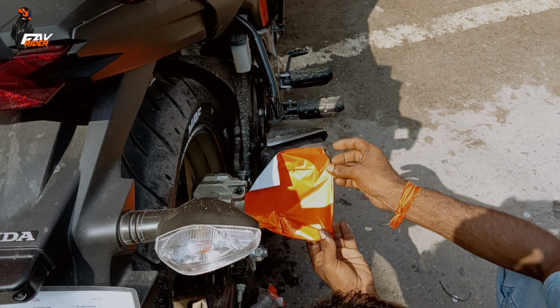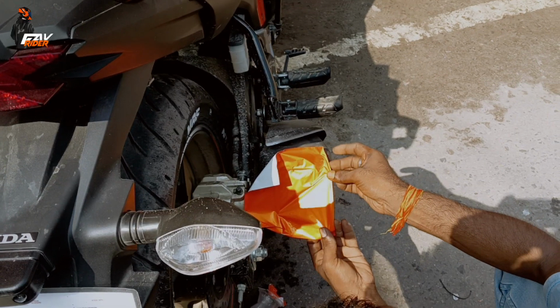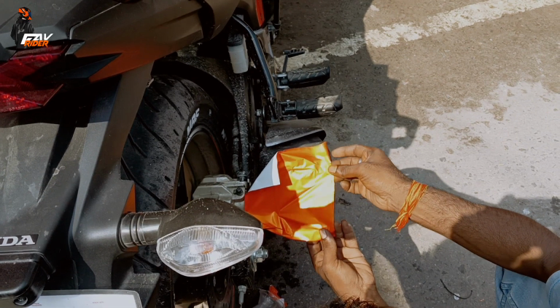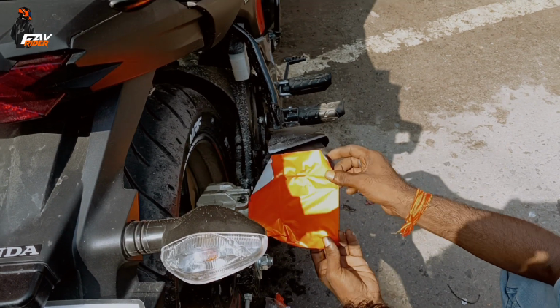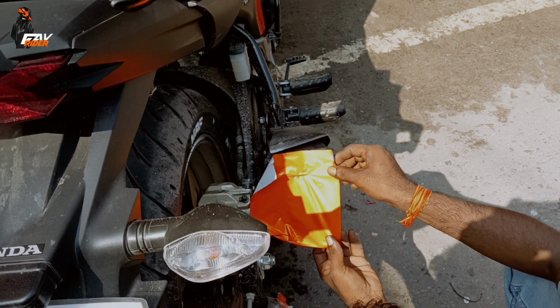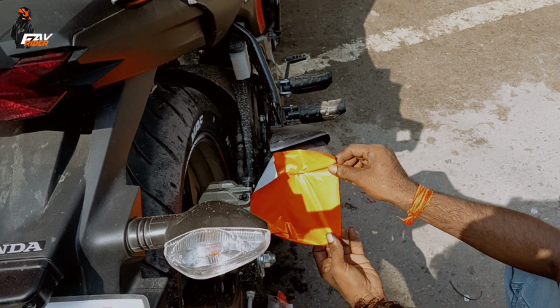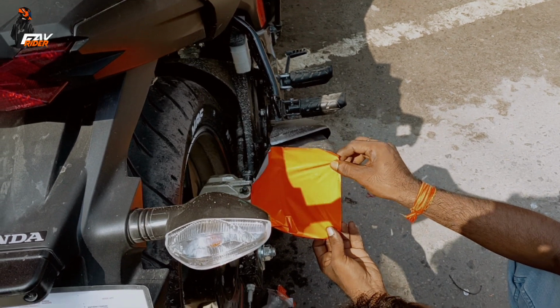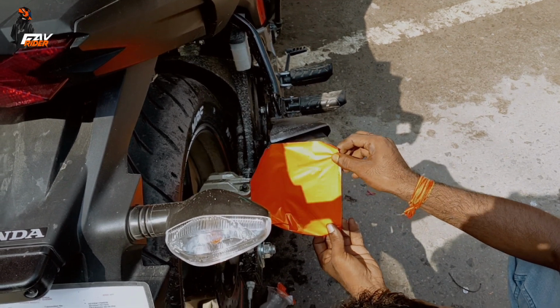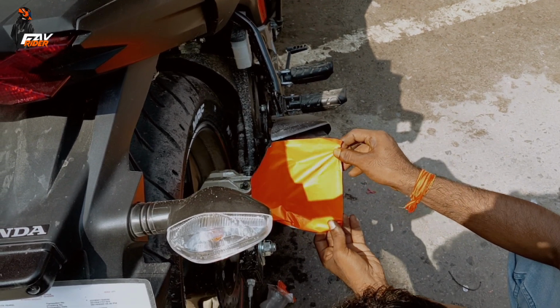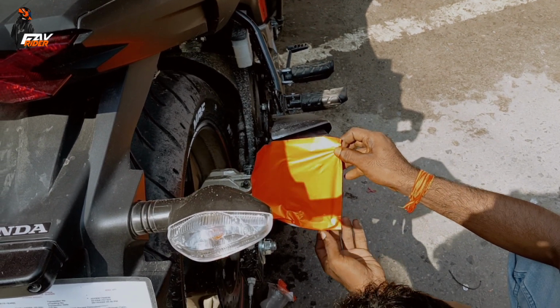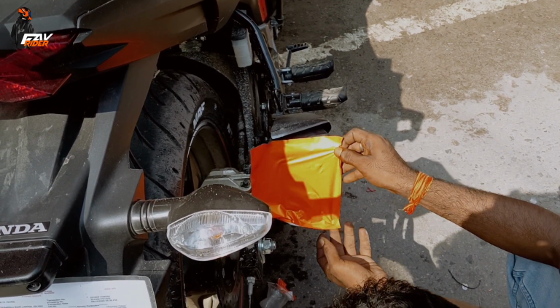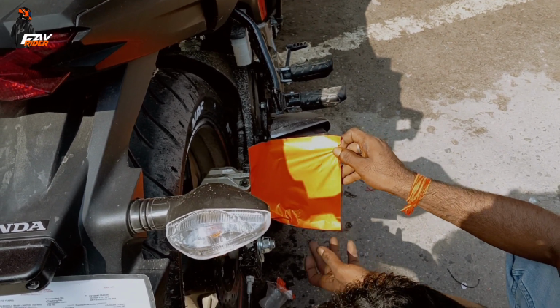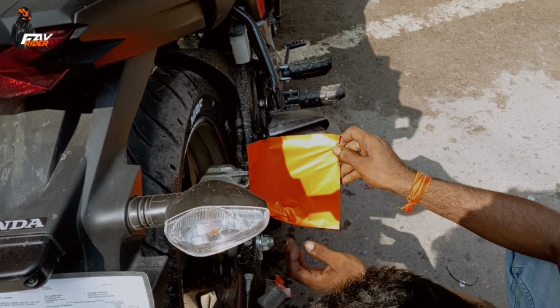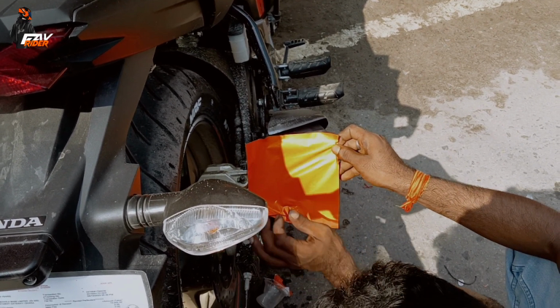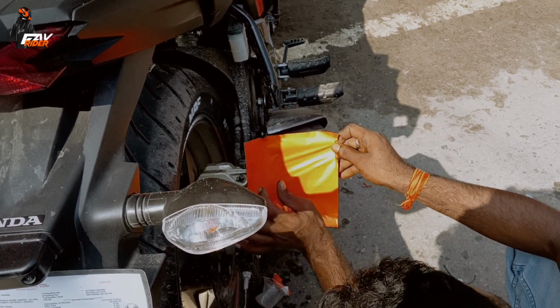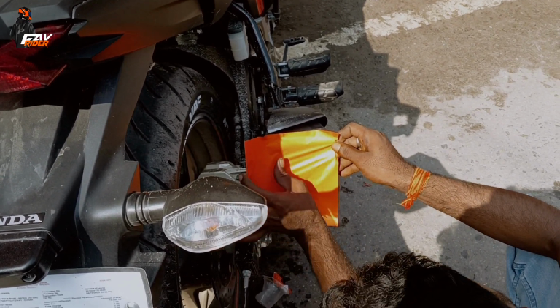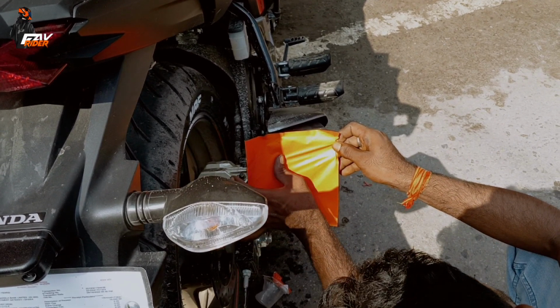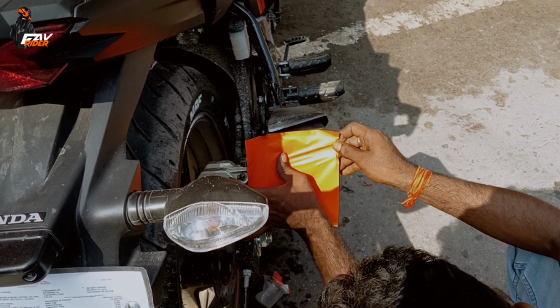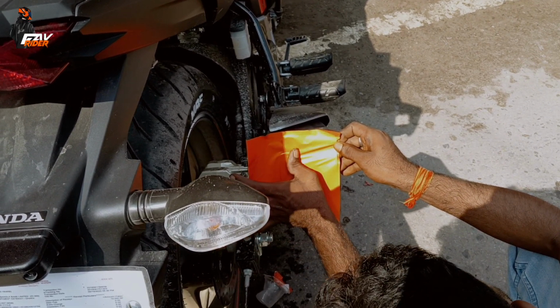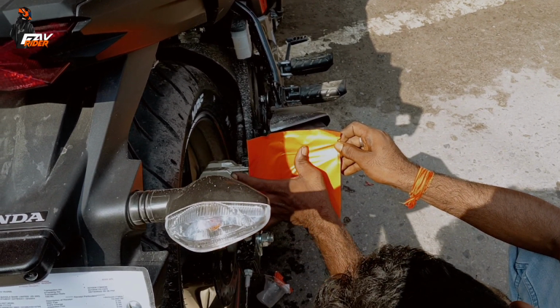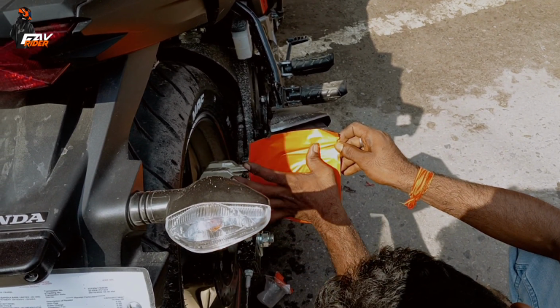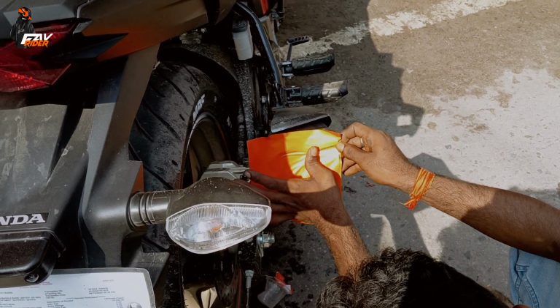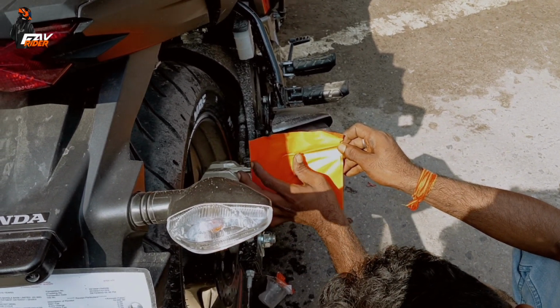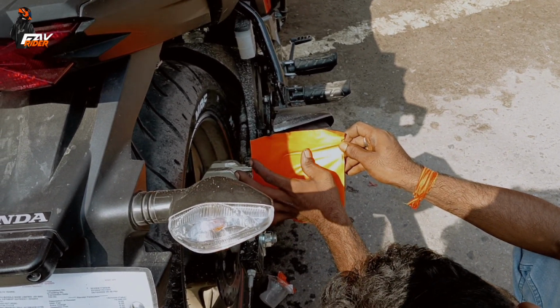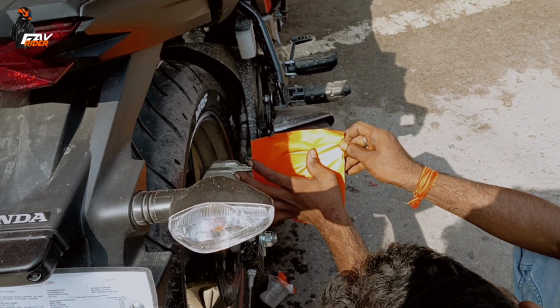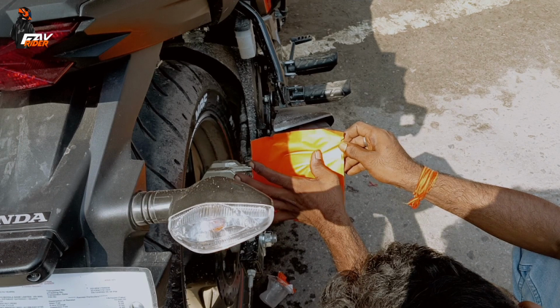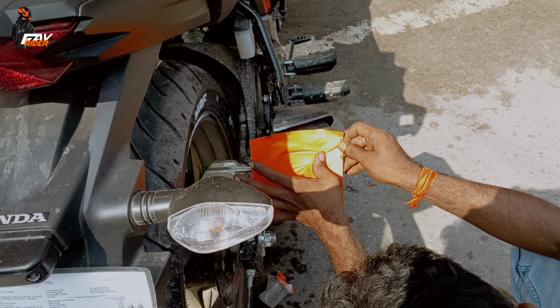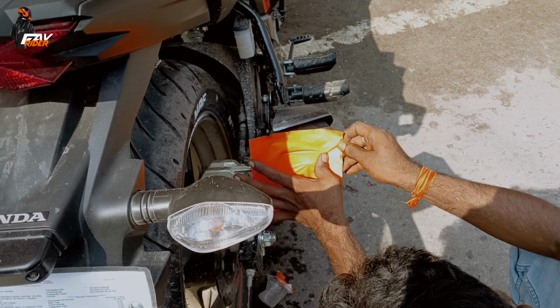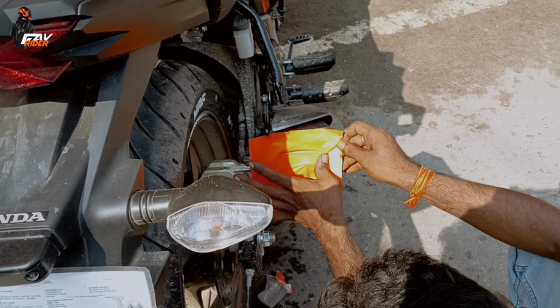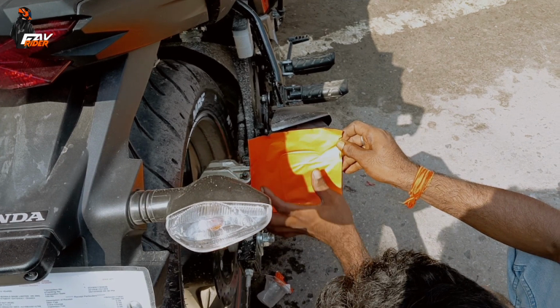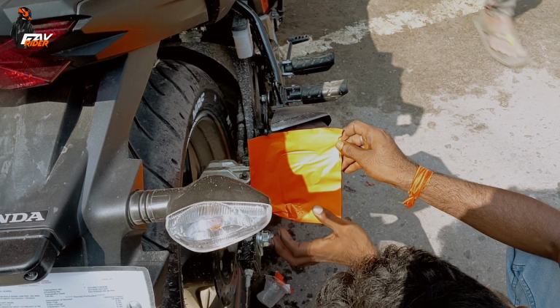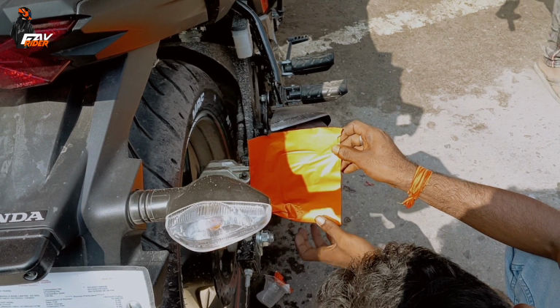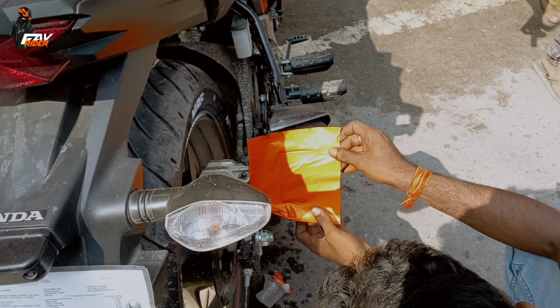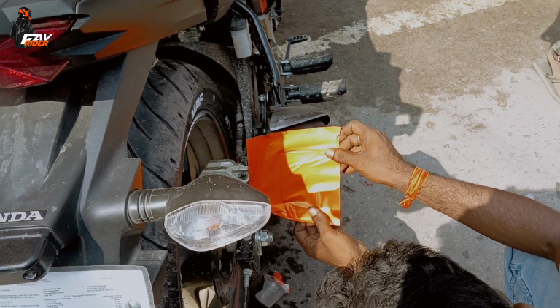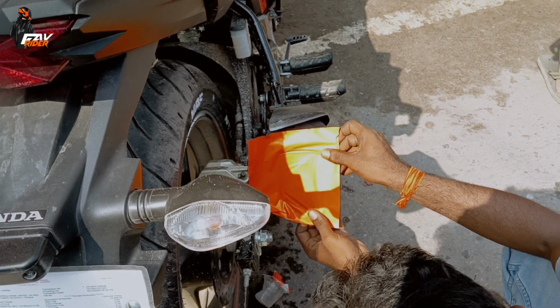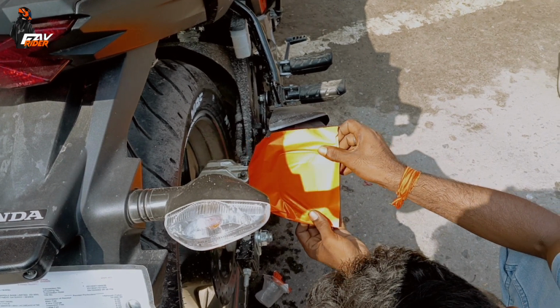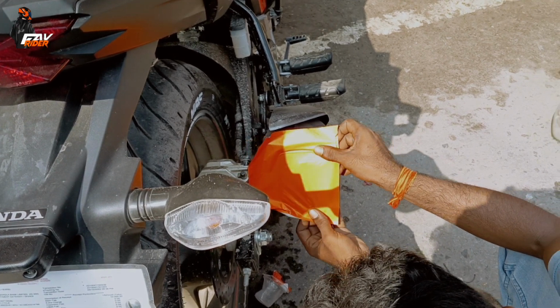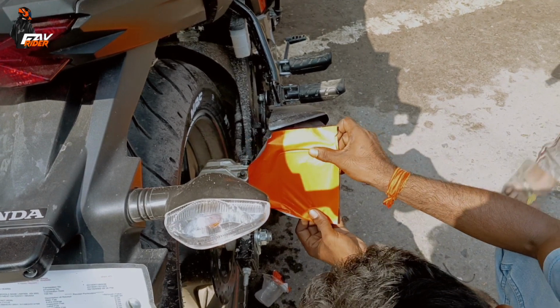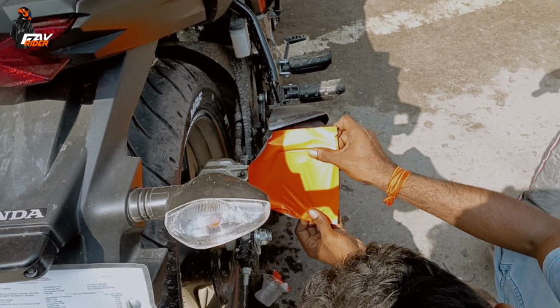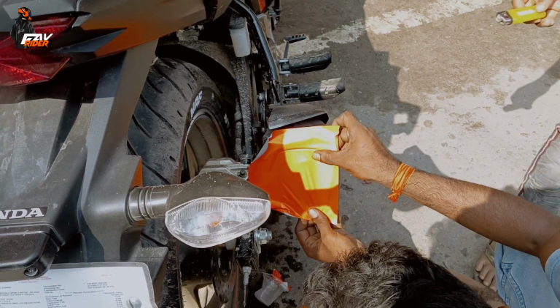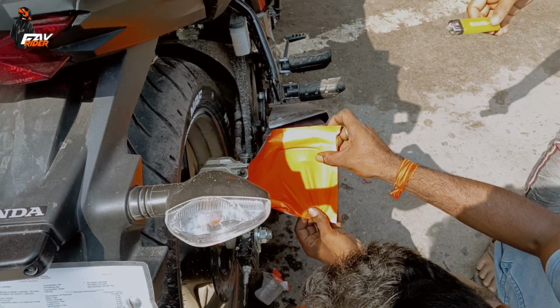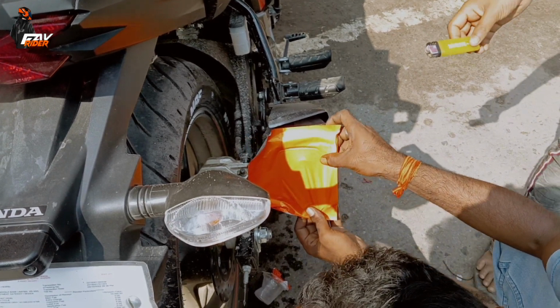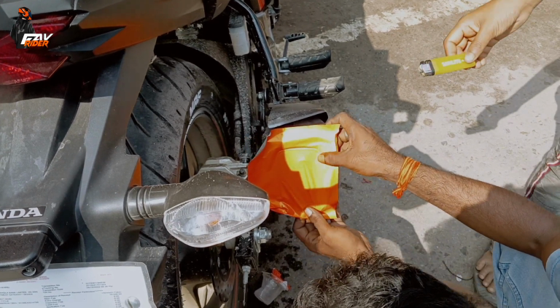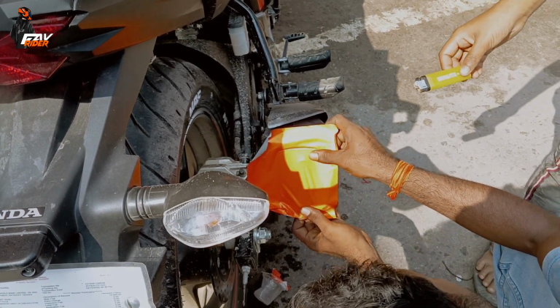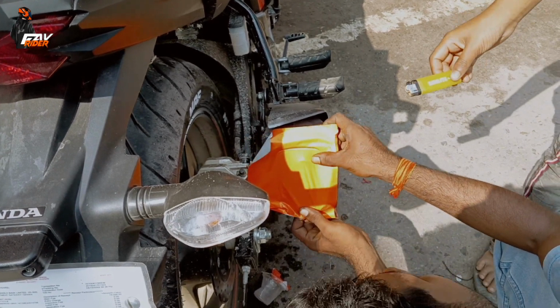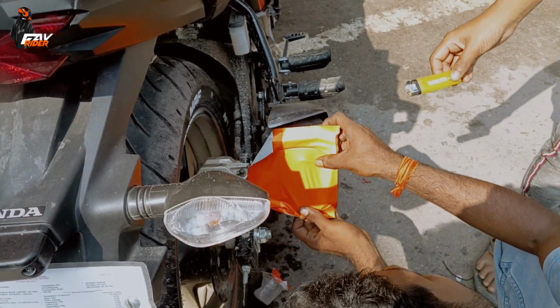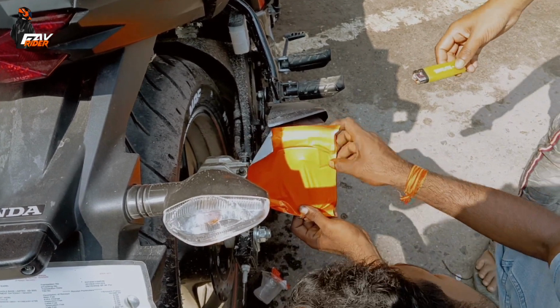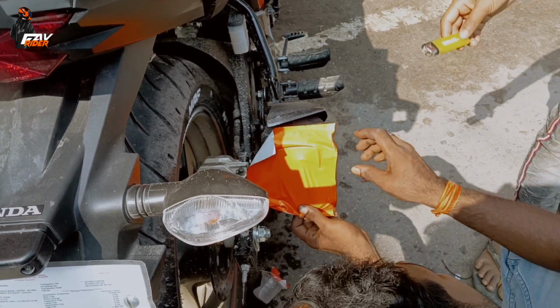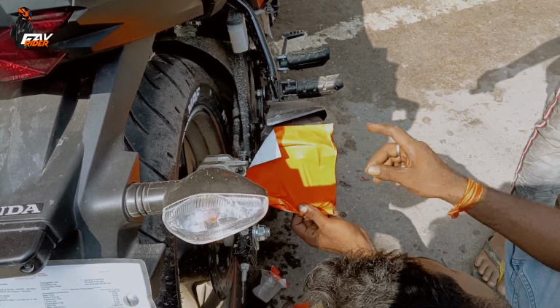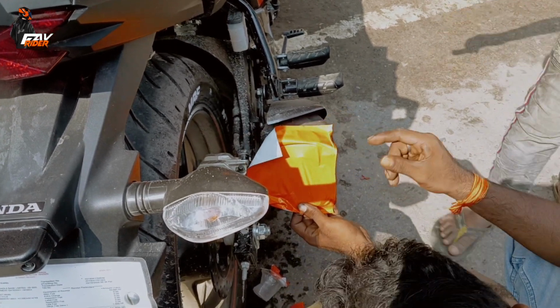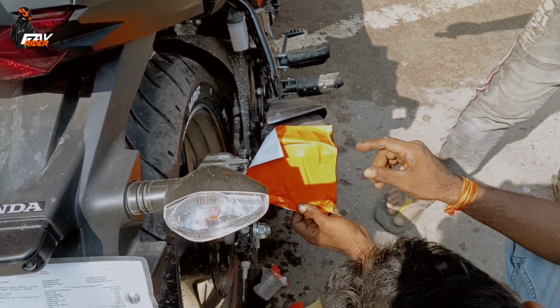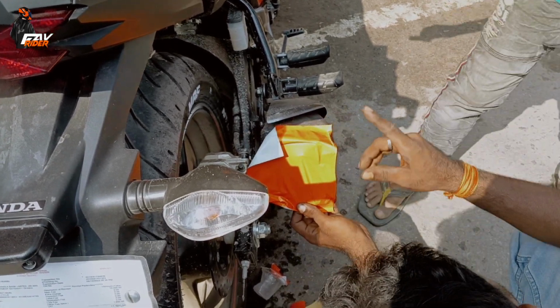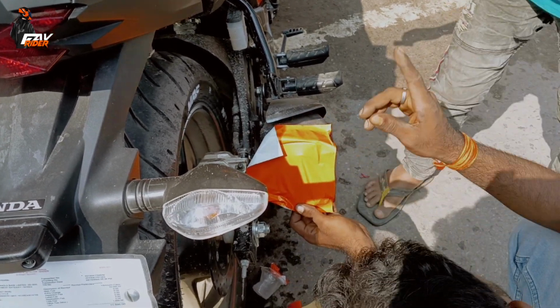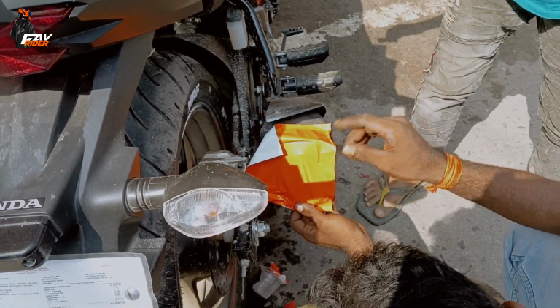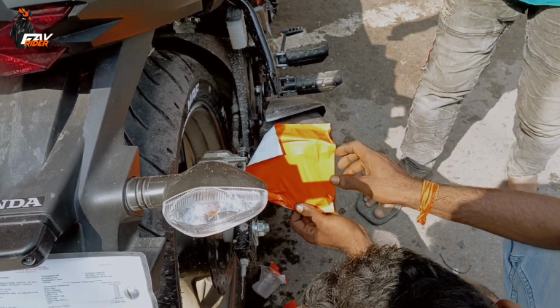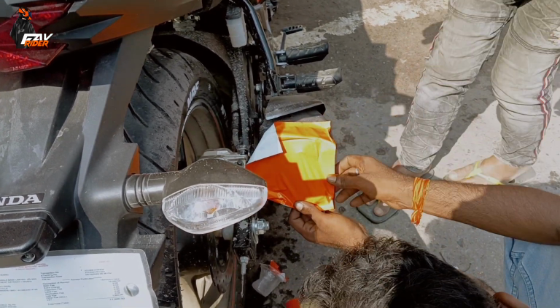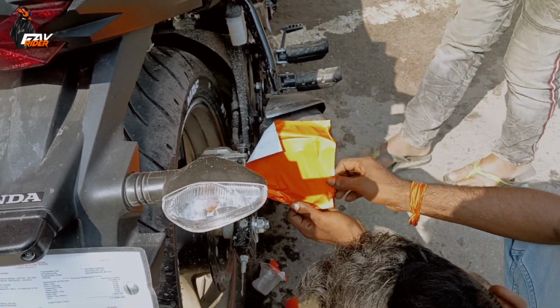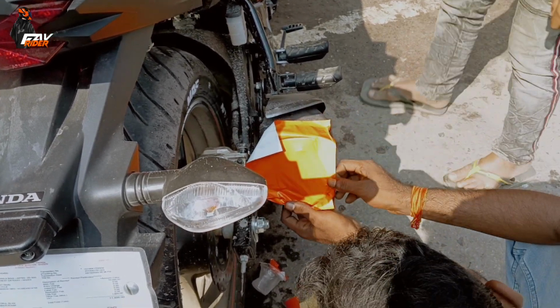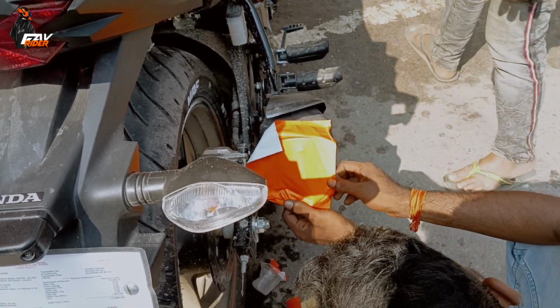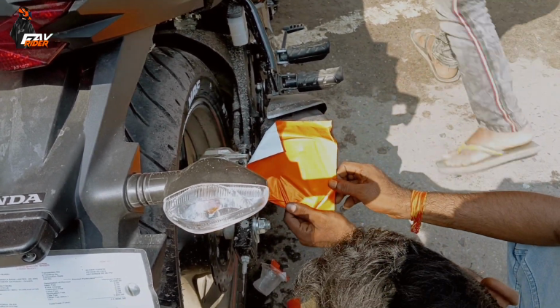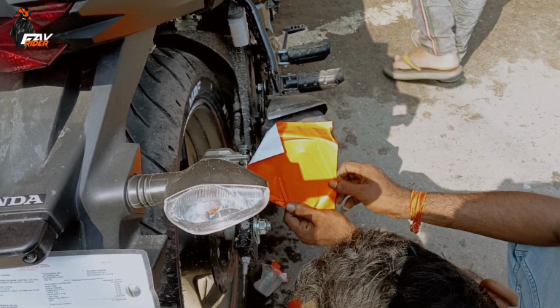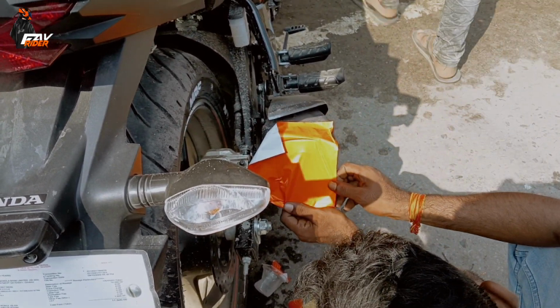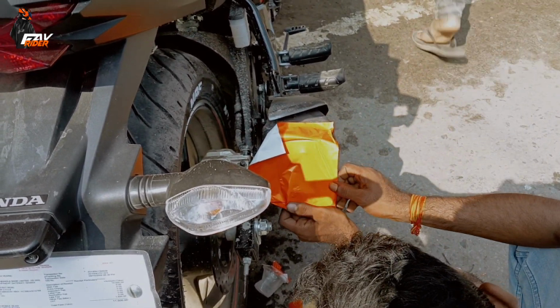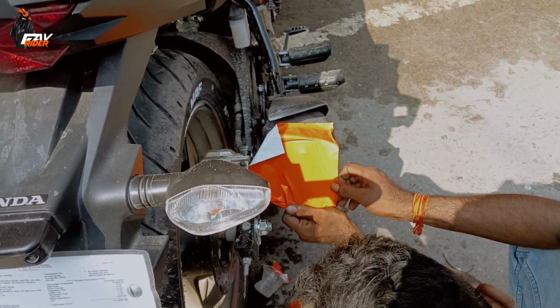My bike has got a sticker on the price. Let's see here. Finally, look at our looks — looks like a lot.